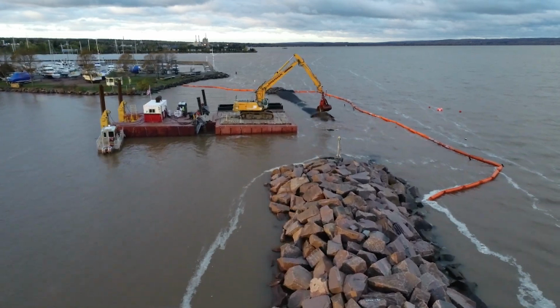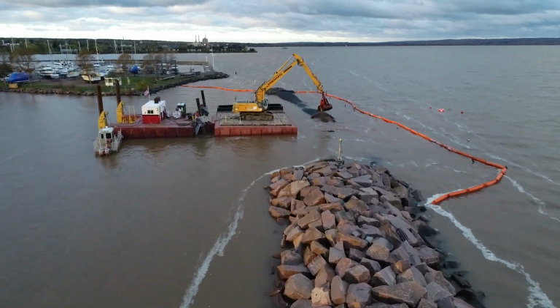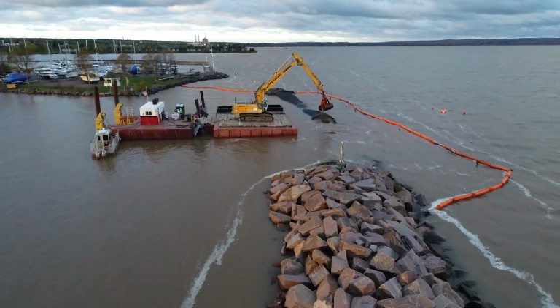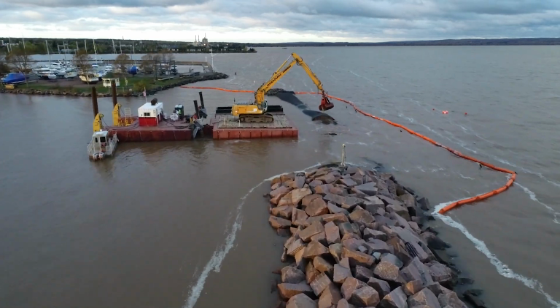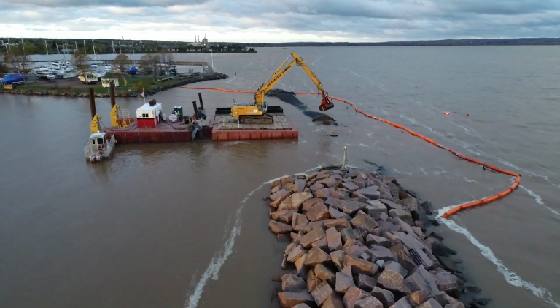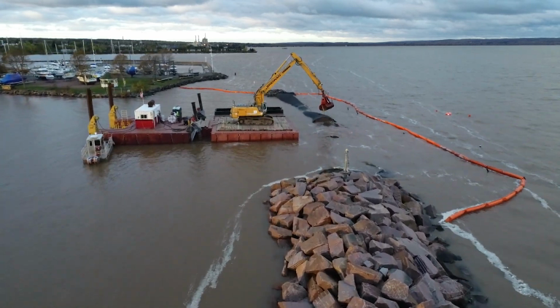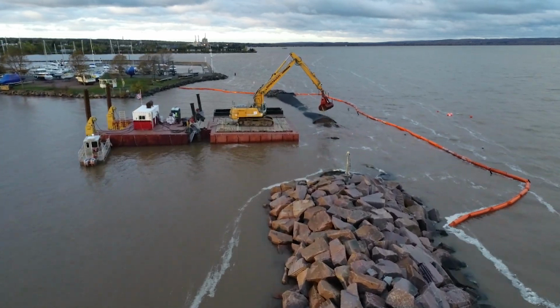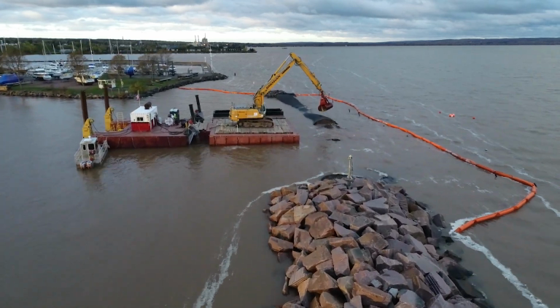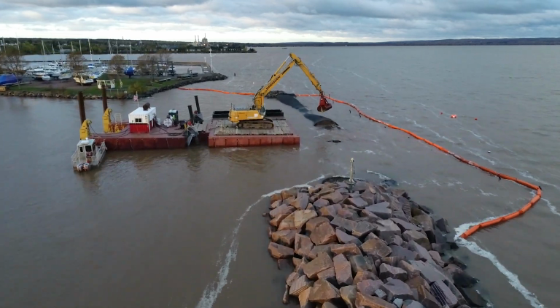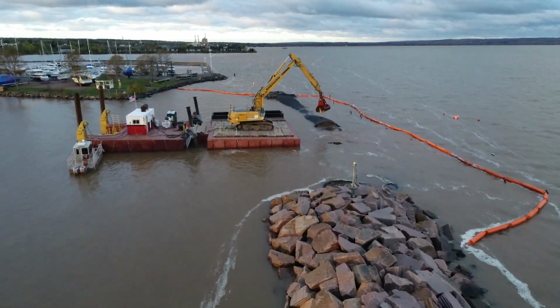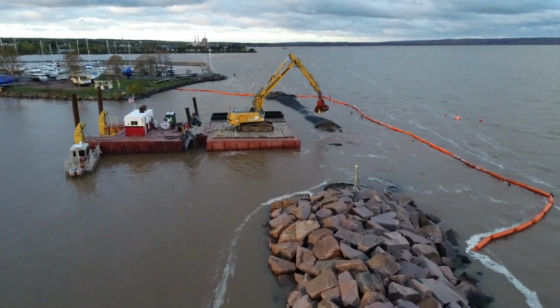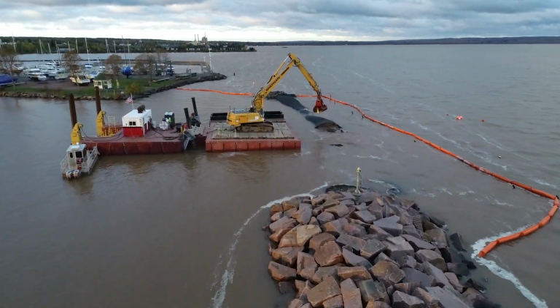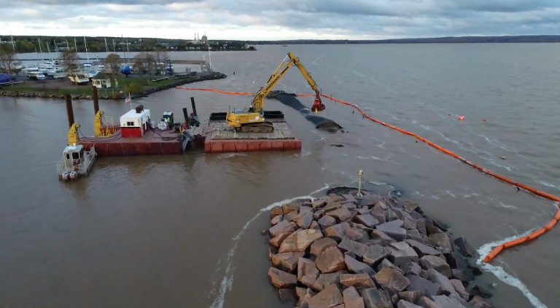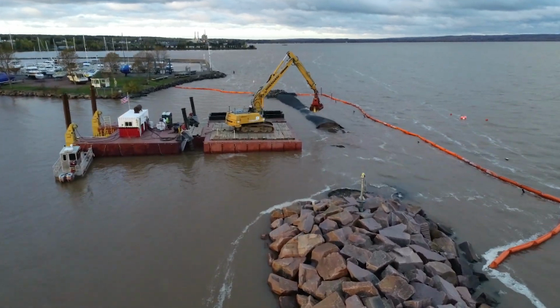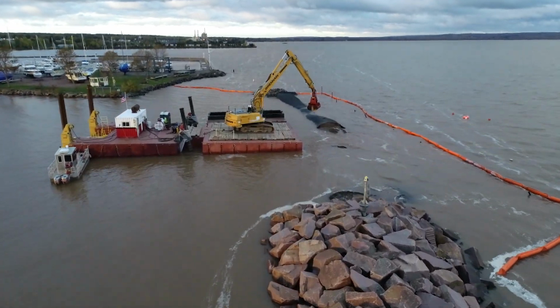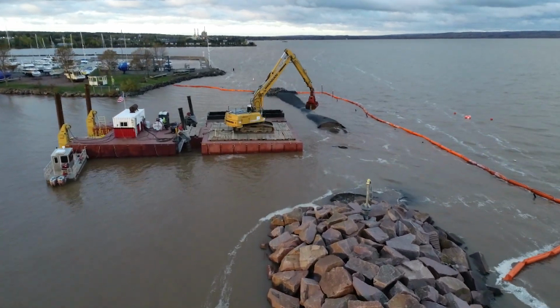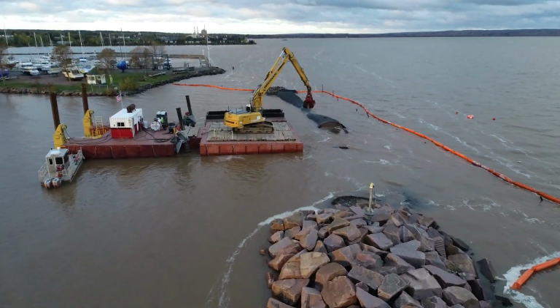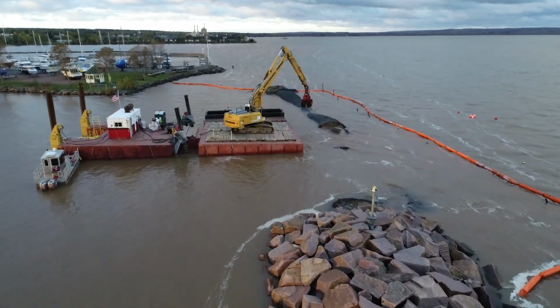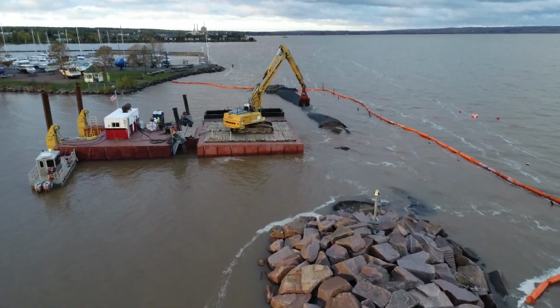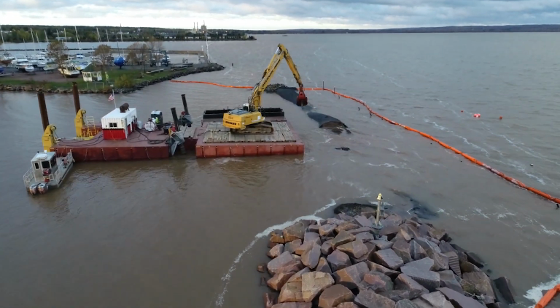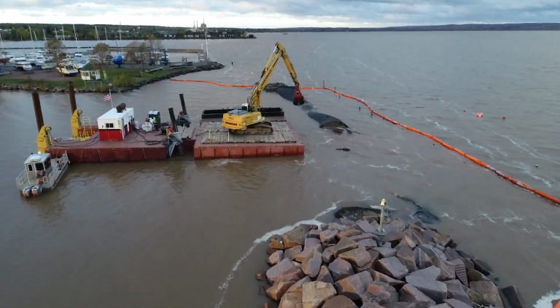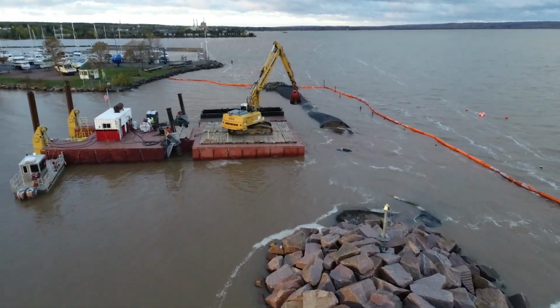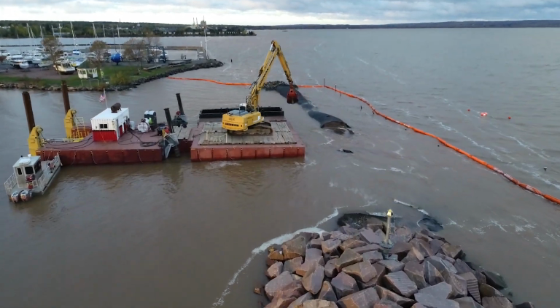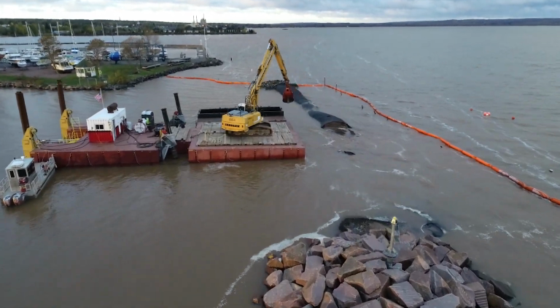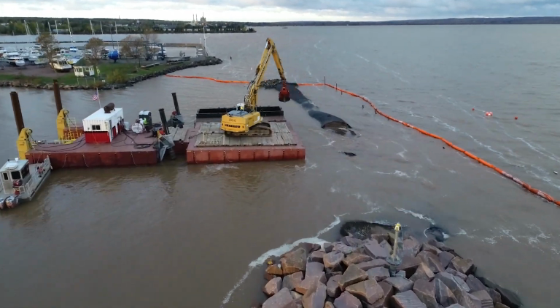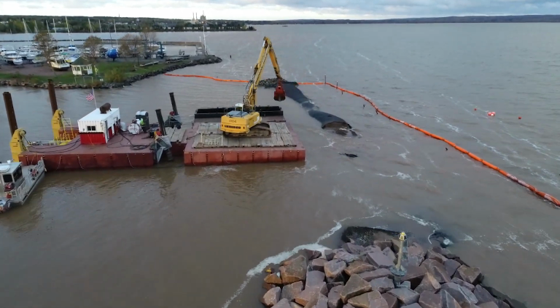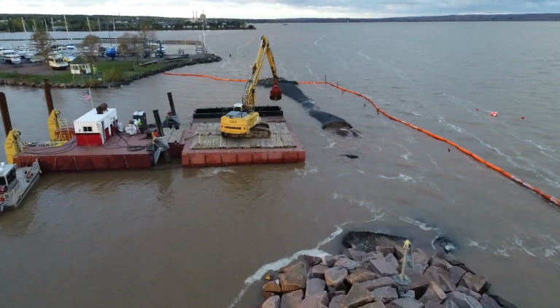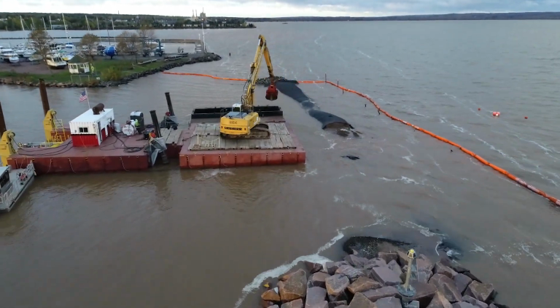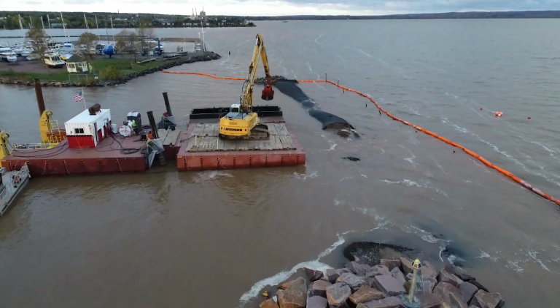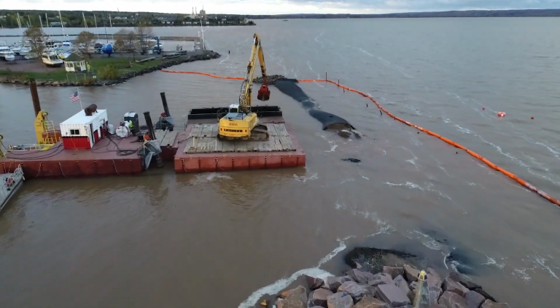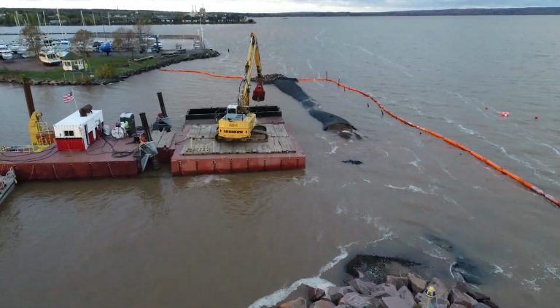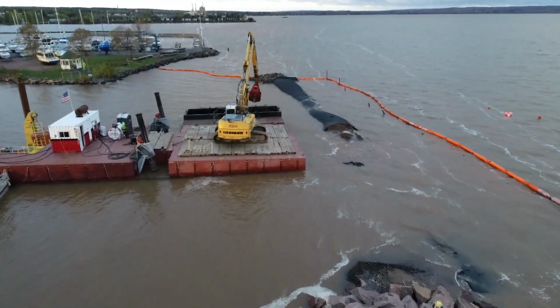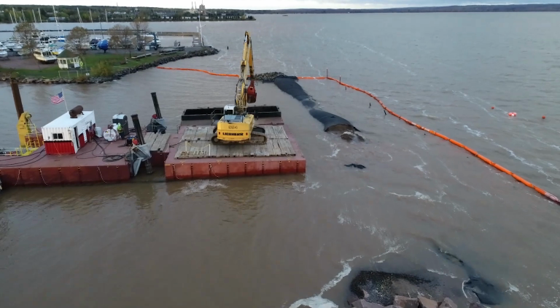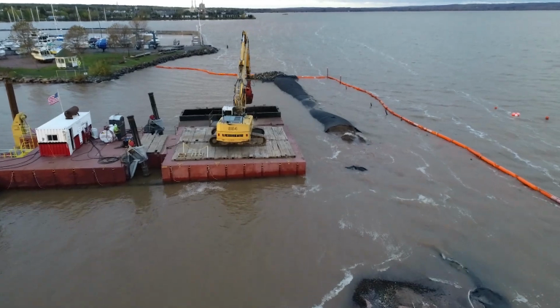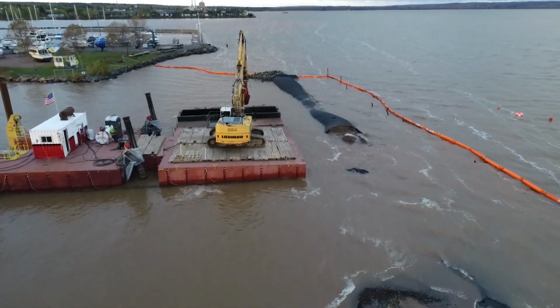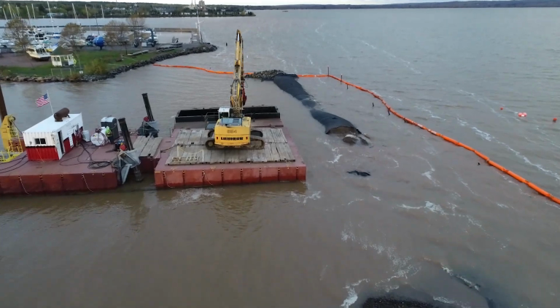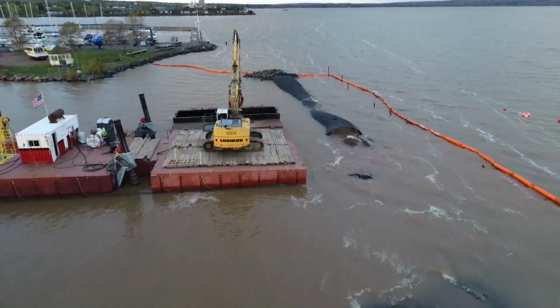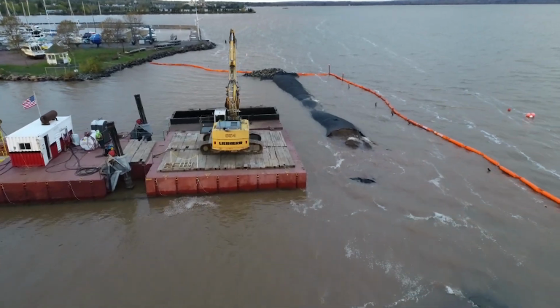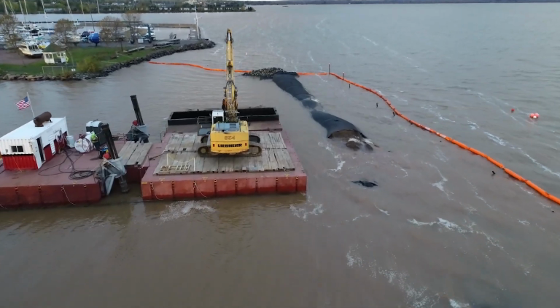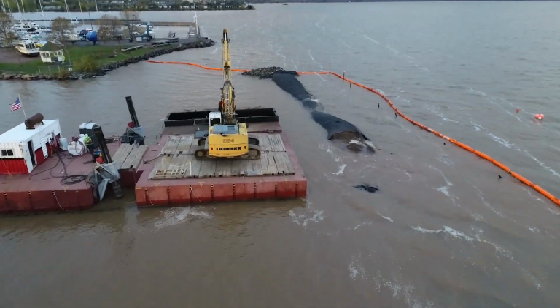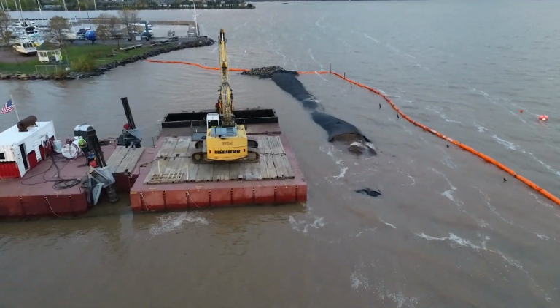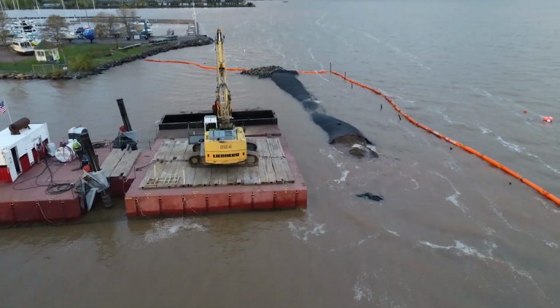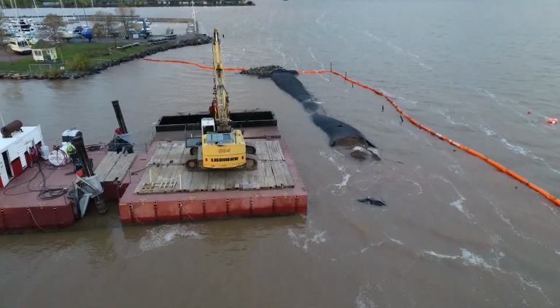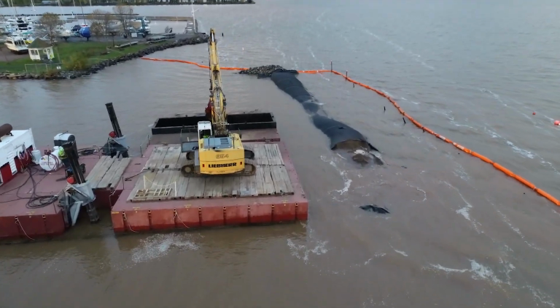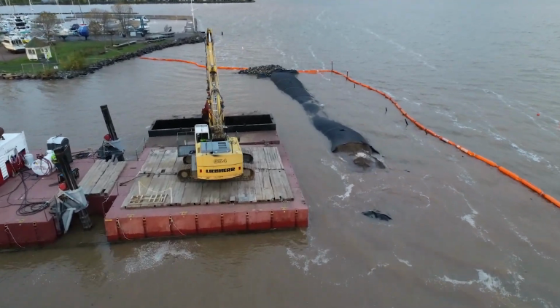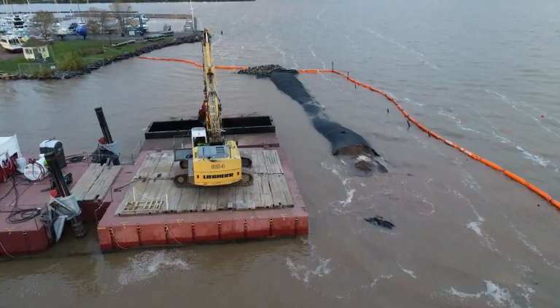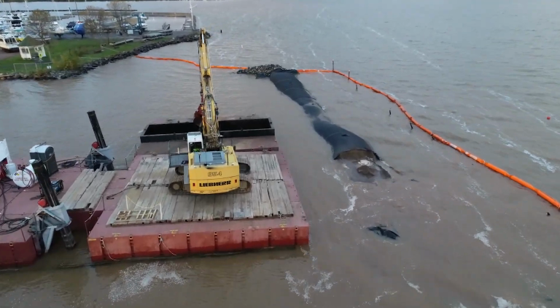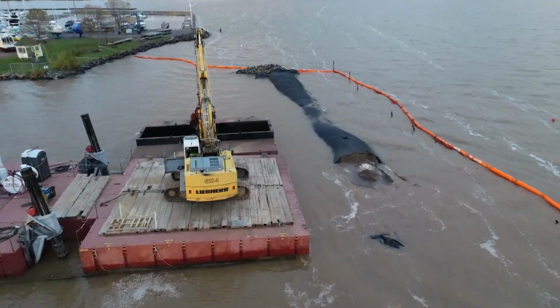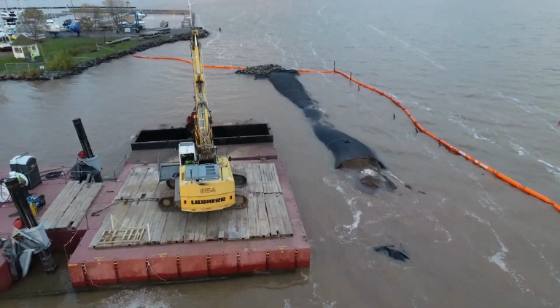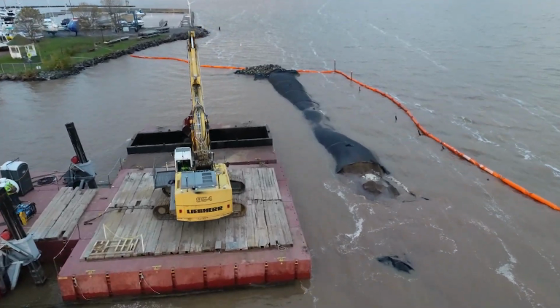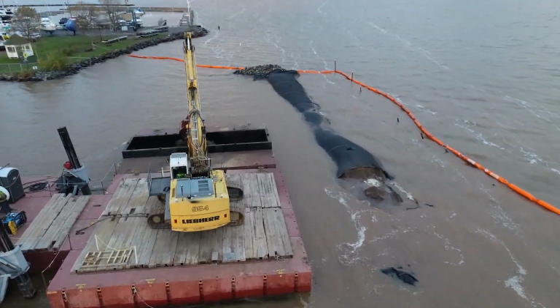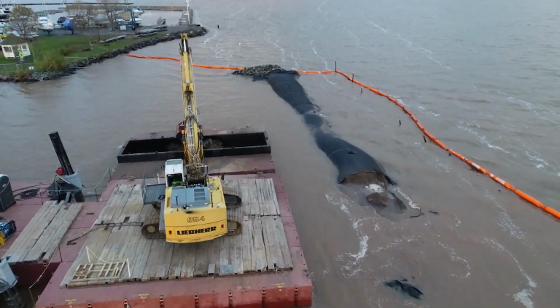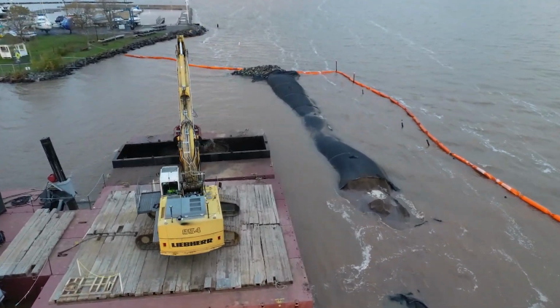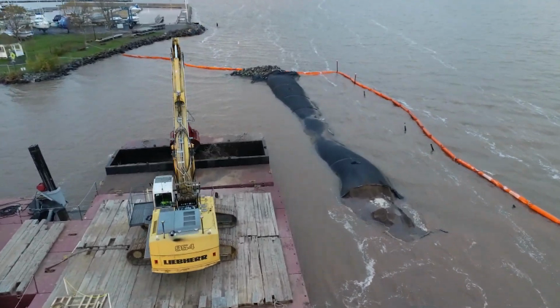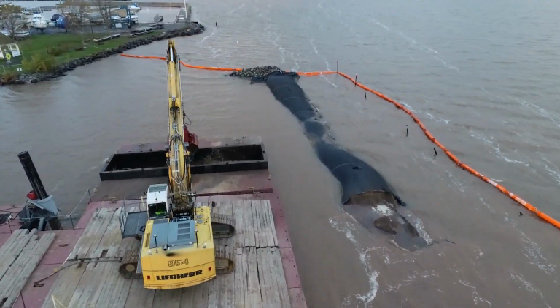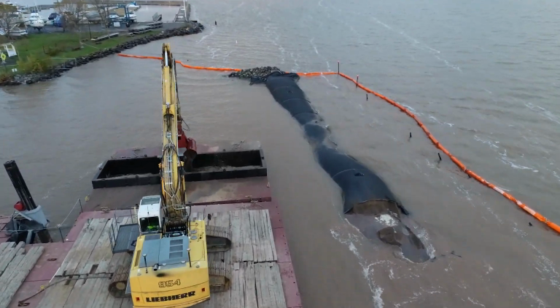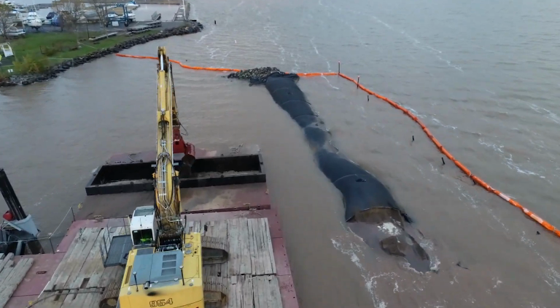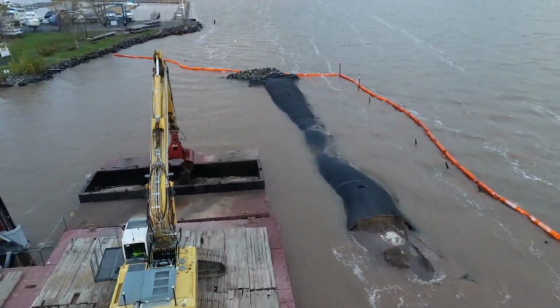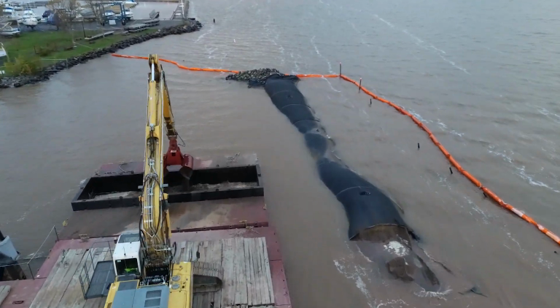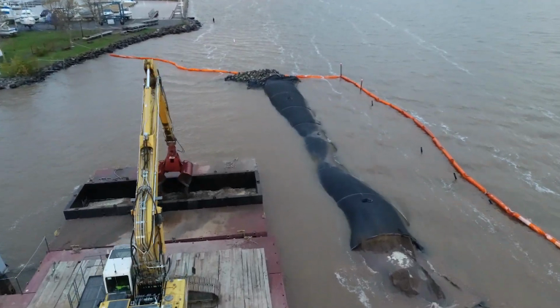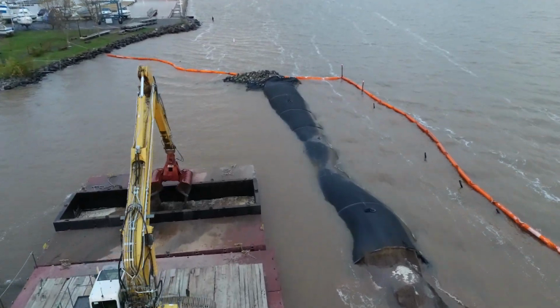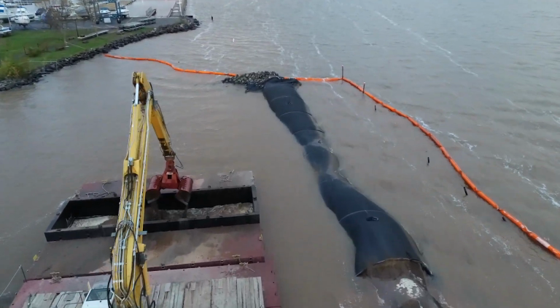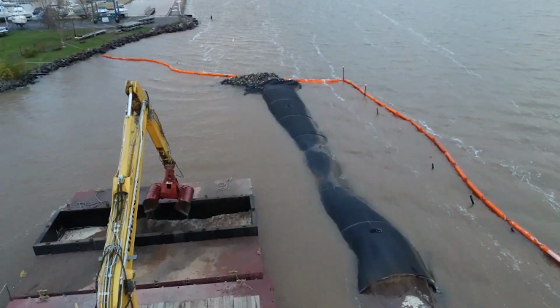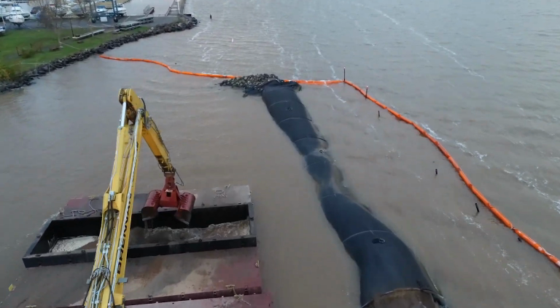The project team overcame challenges such as severe weather, implementation of new dredging technologies, and fine sediment dewatering.